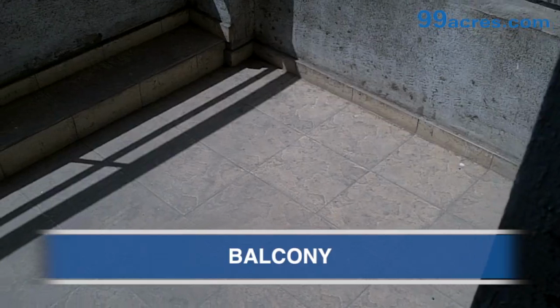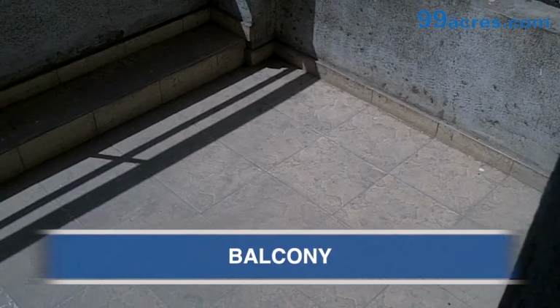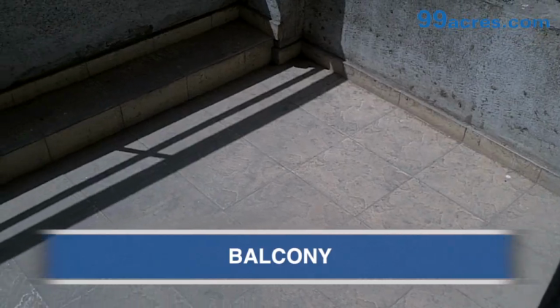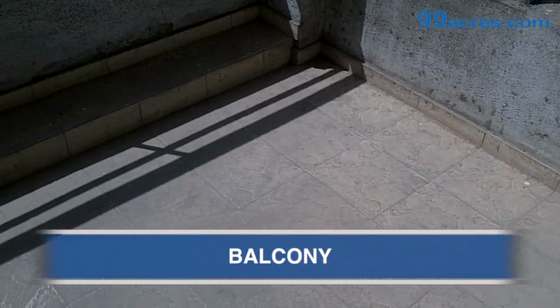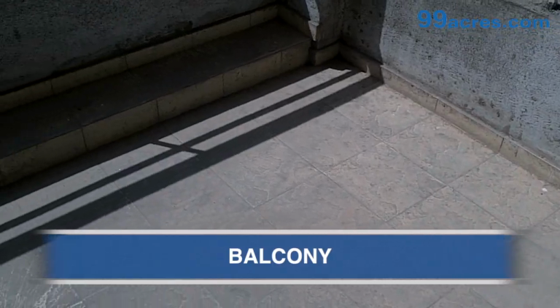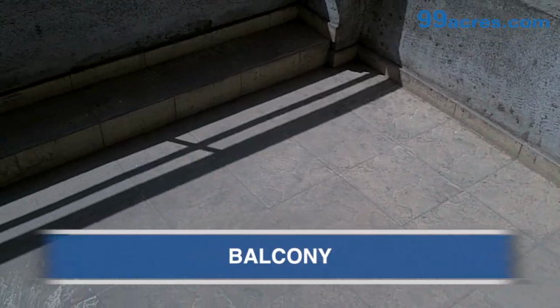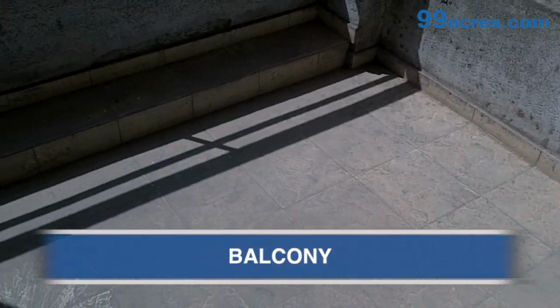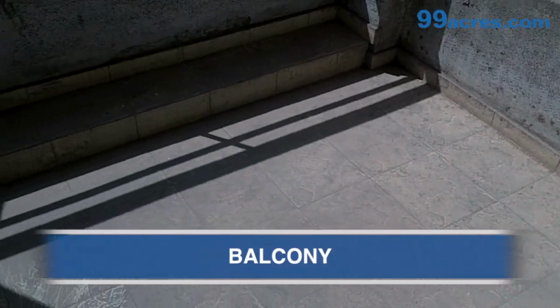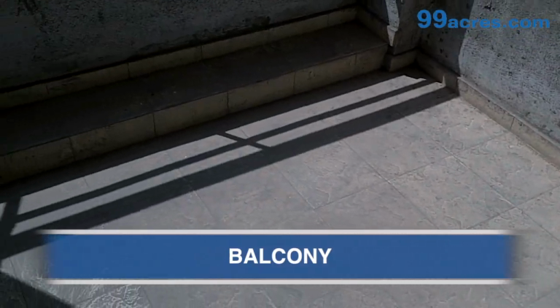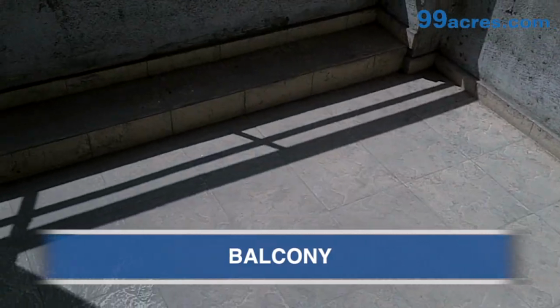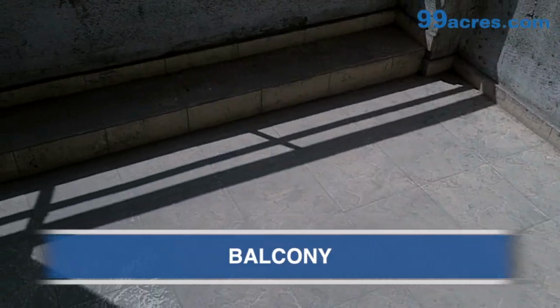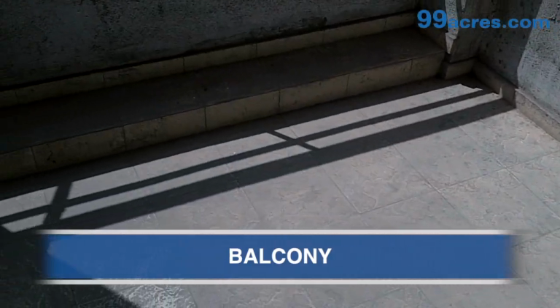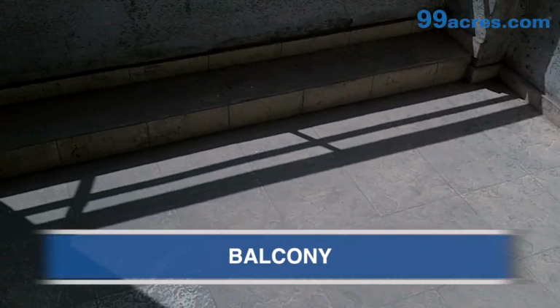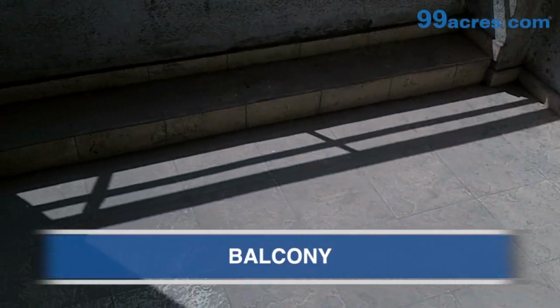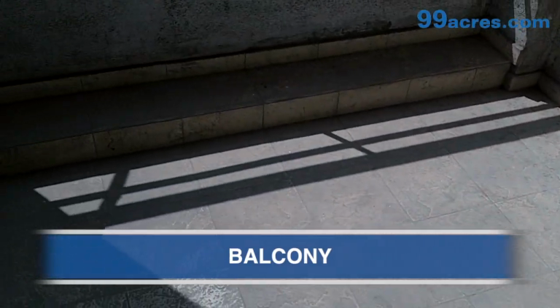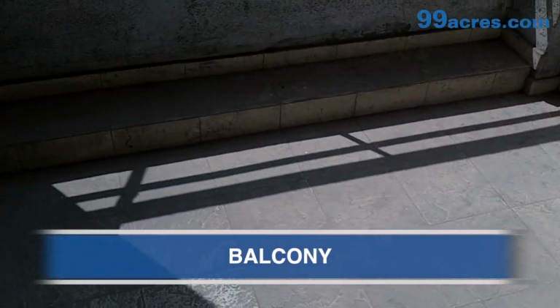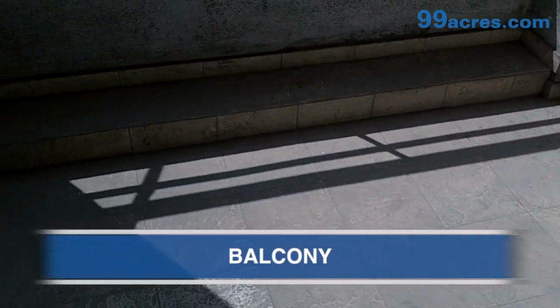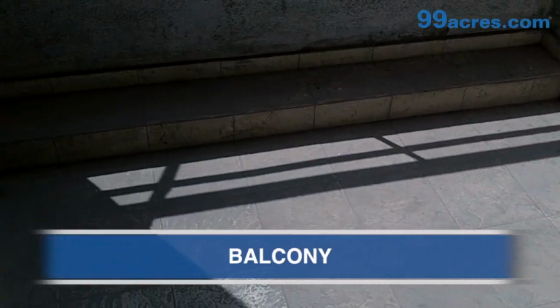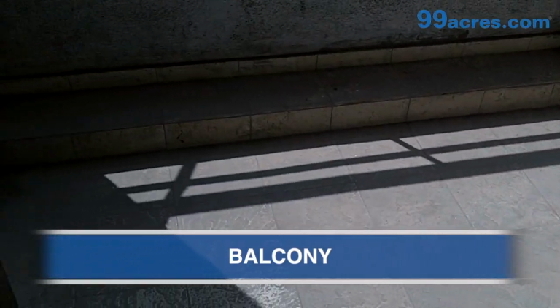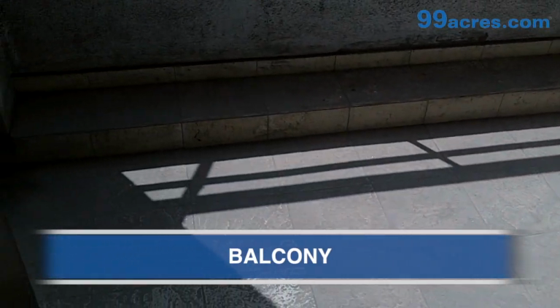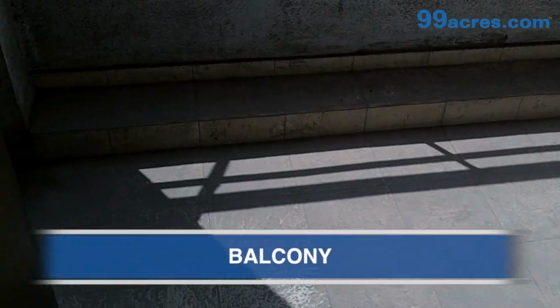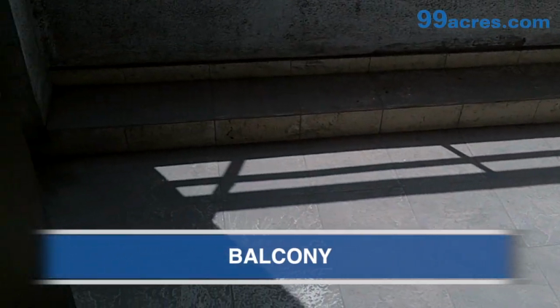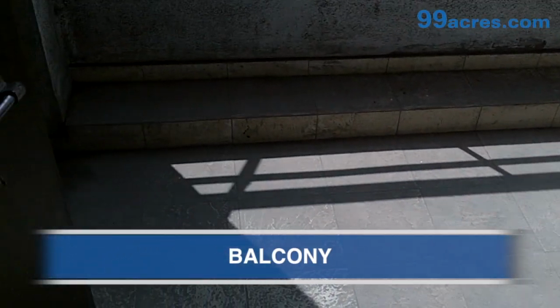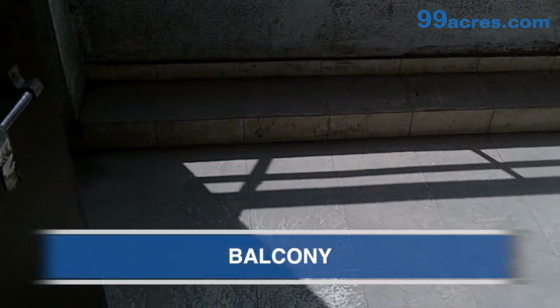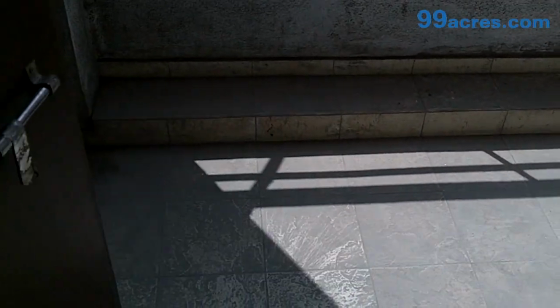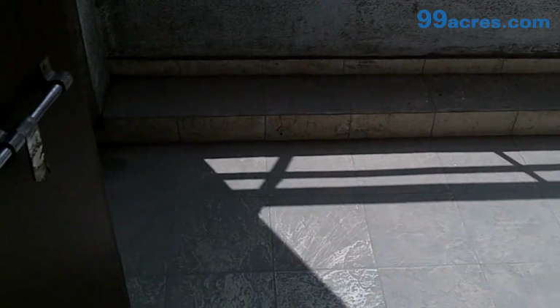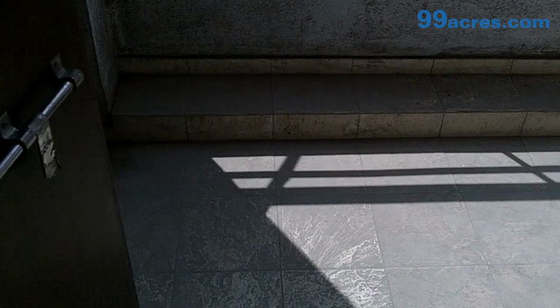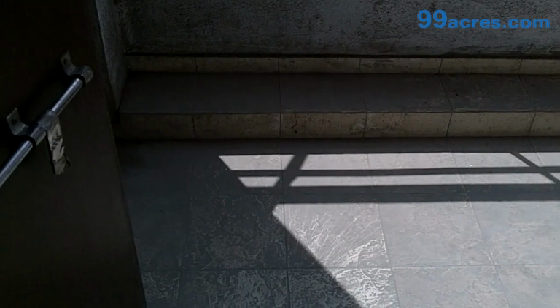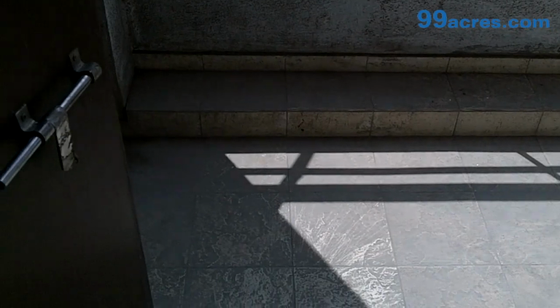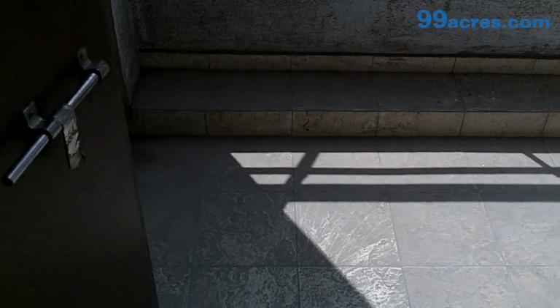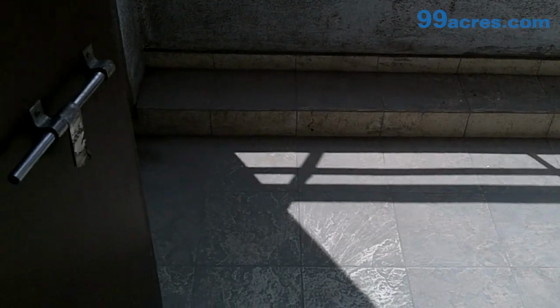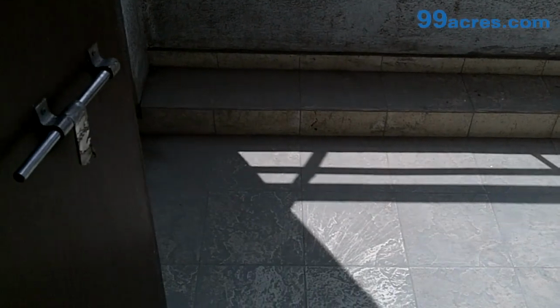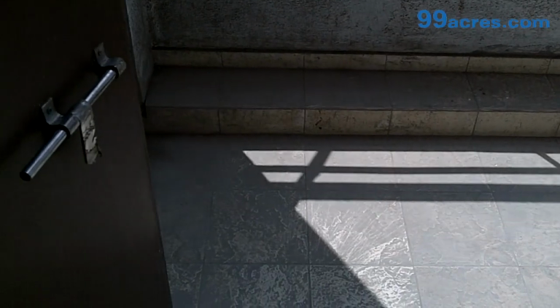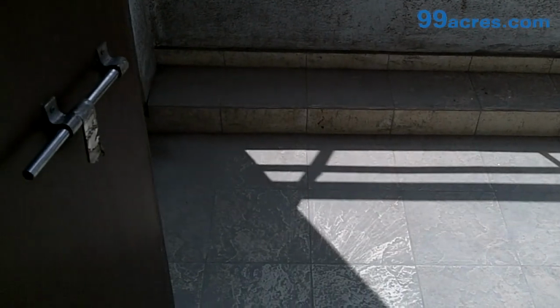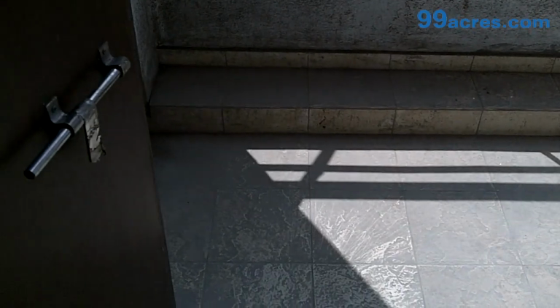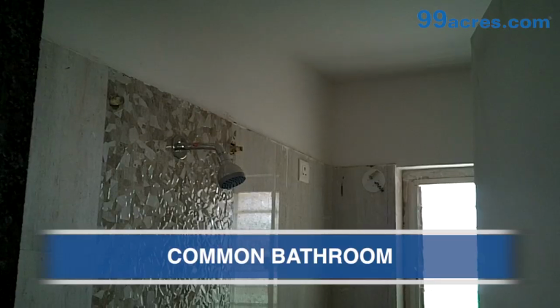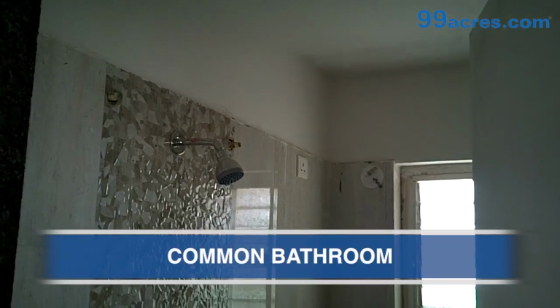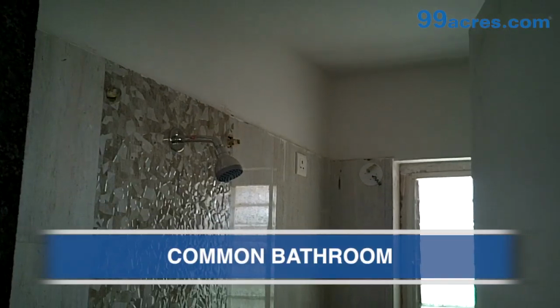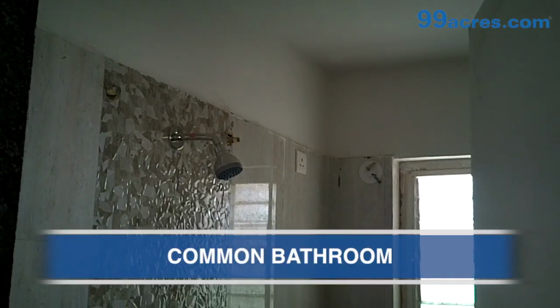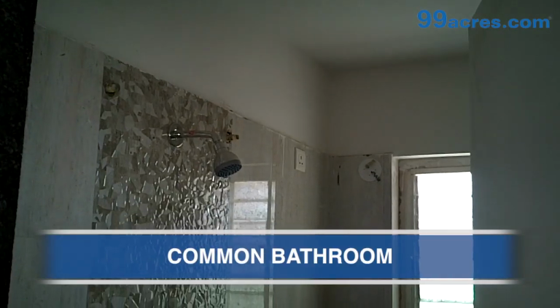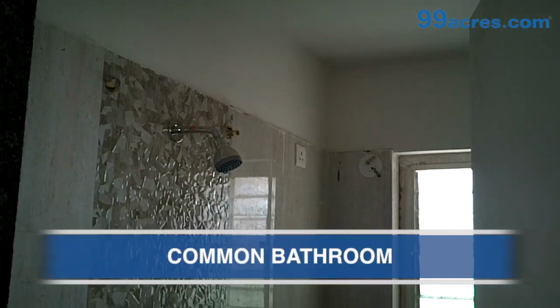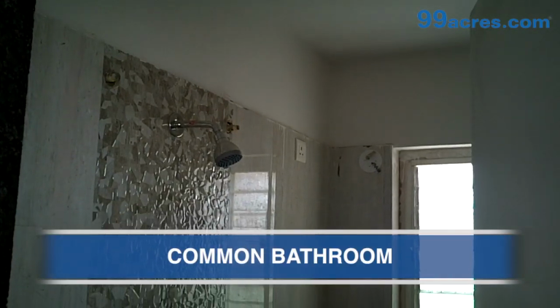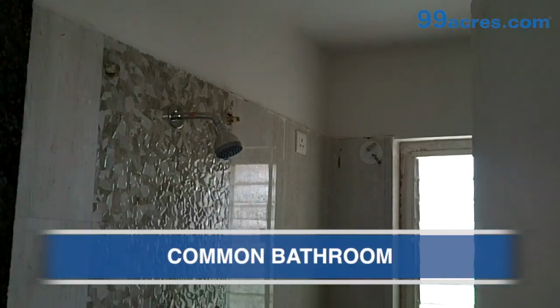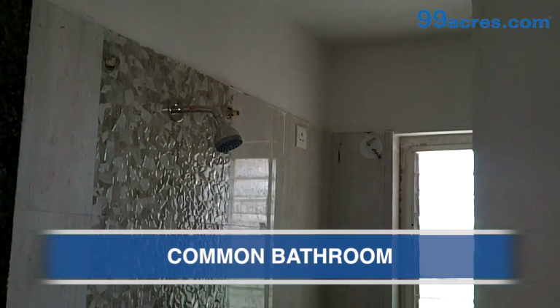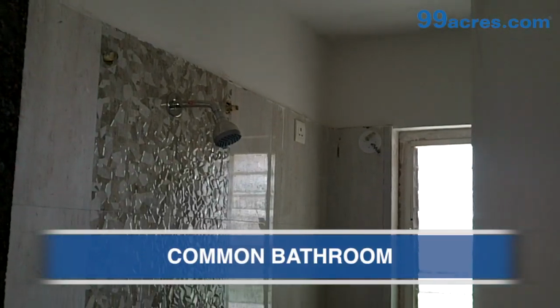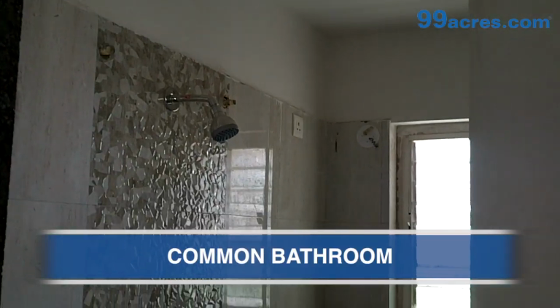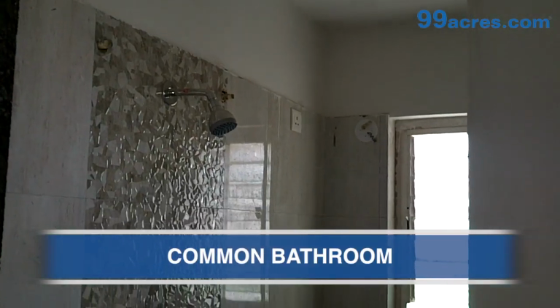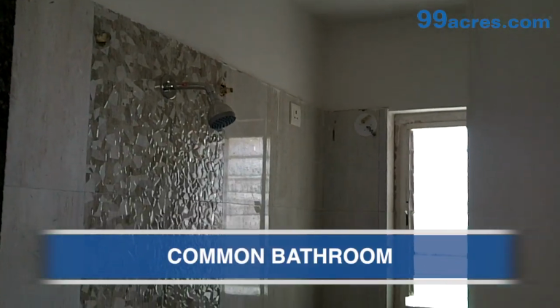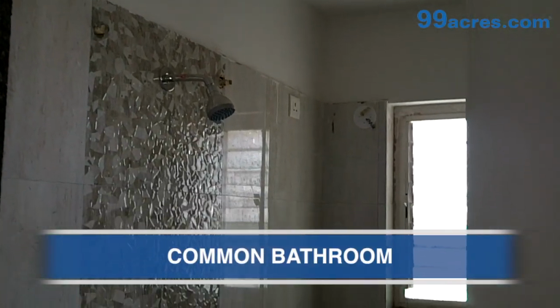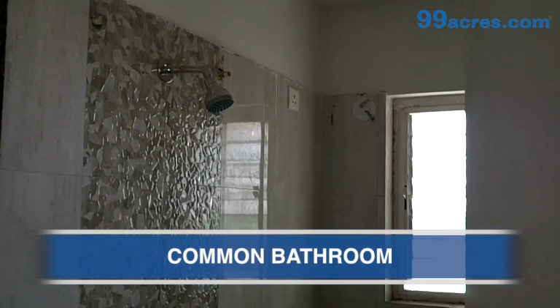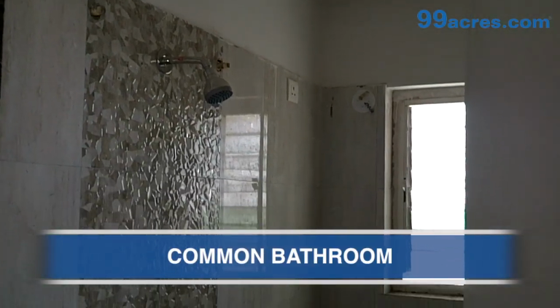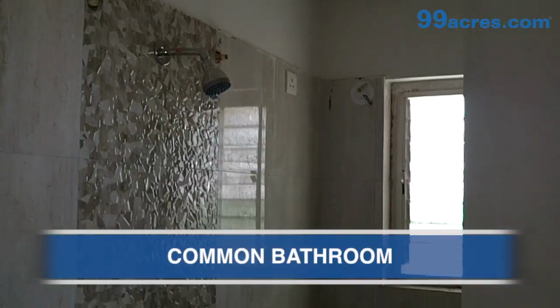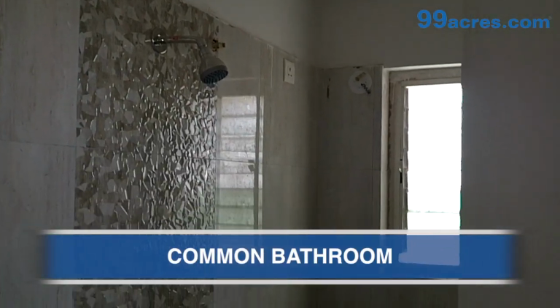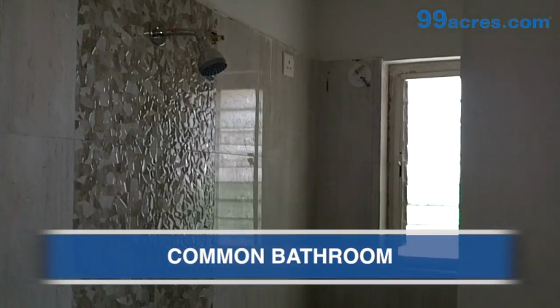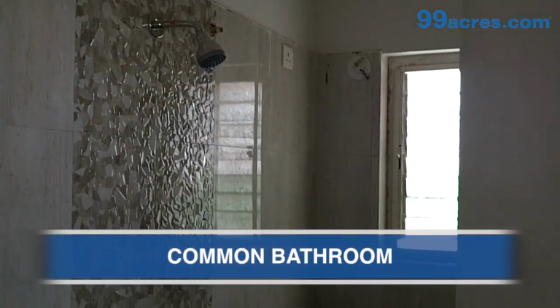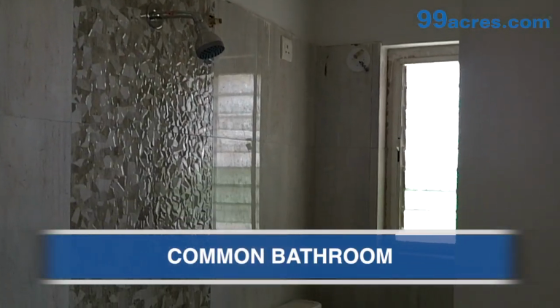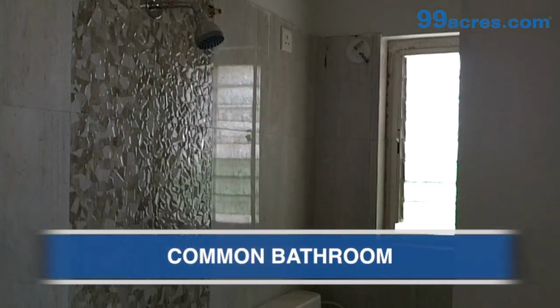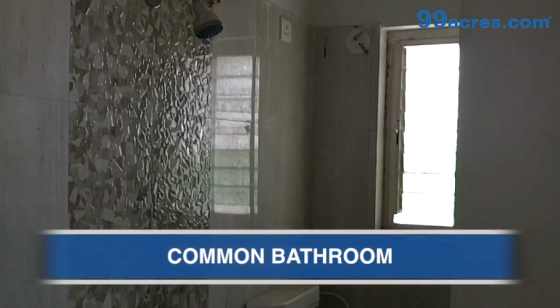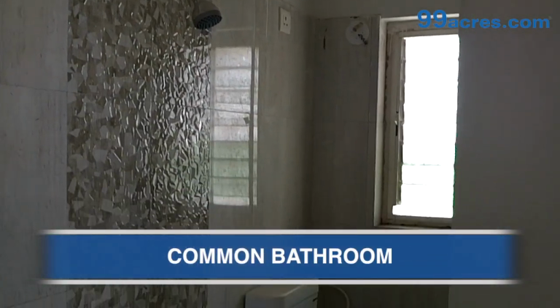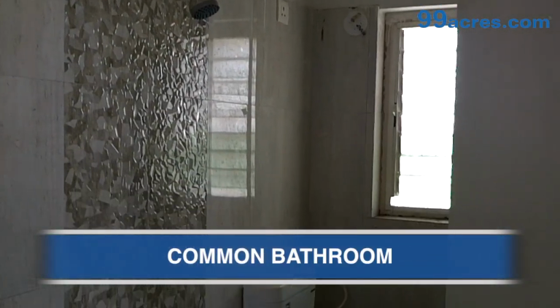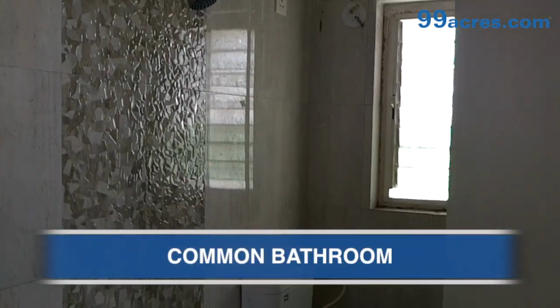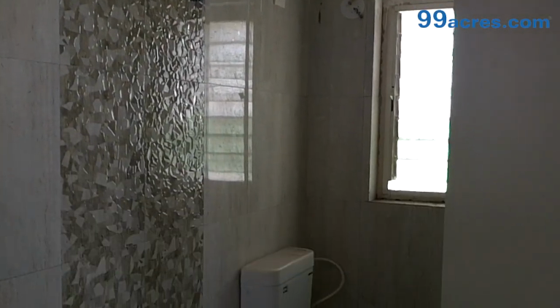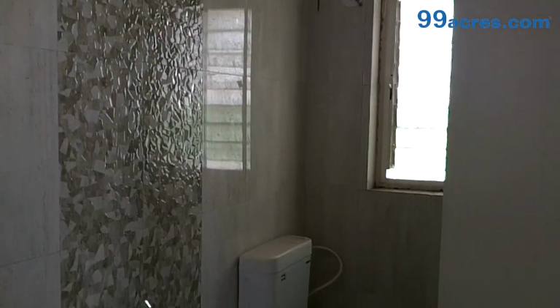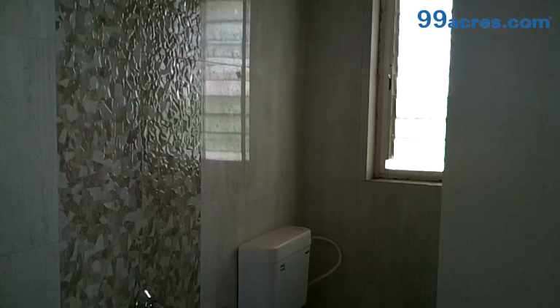This is the balcony. This is the common bathroom.